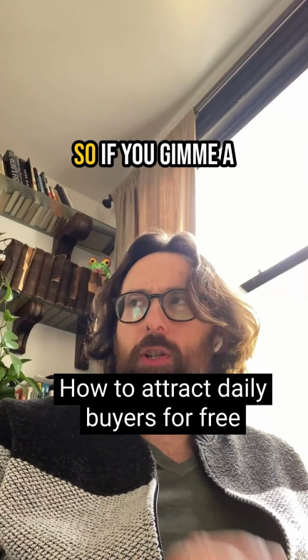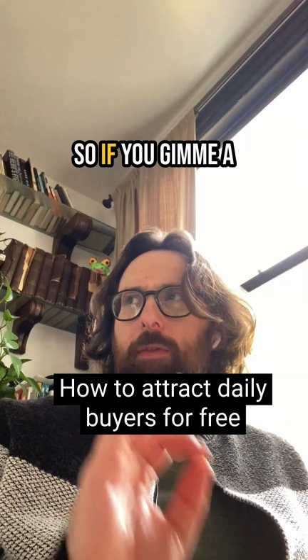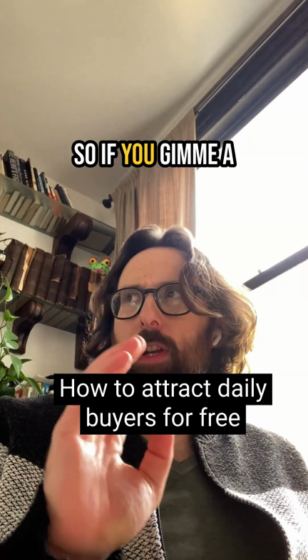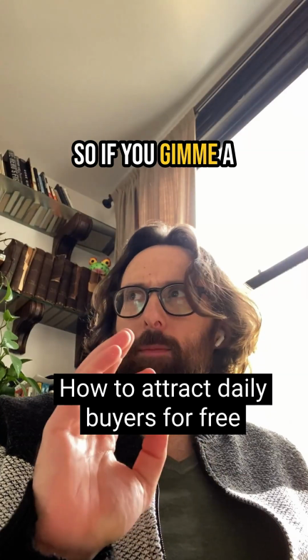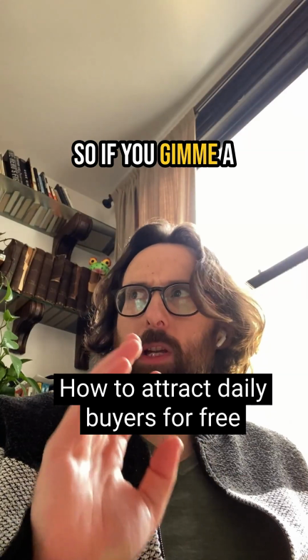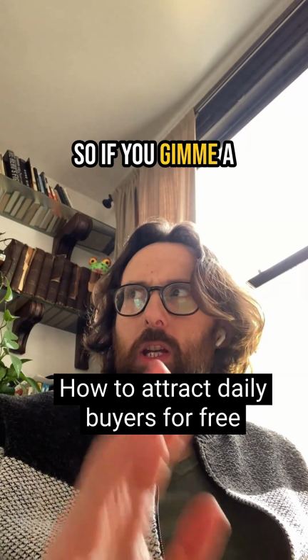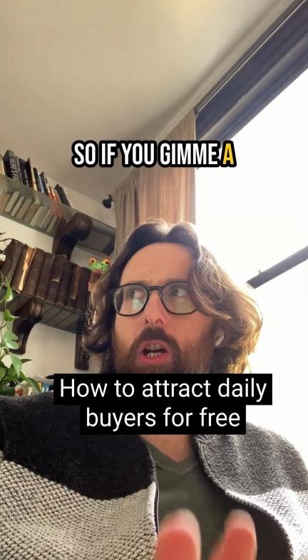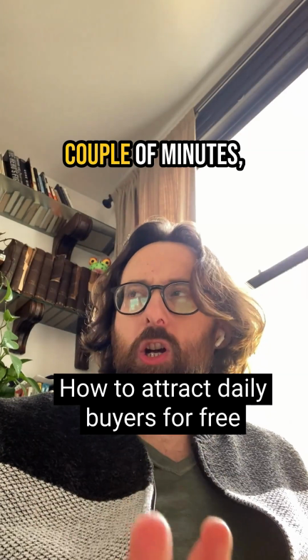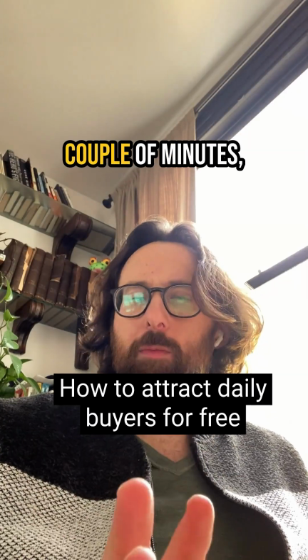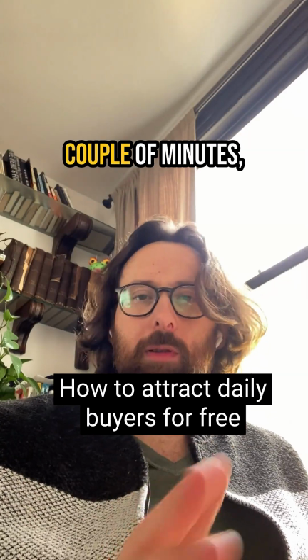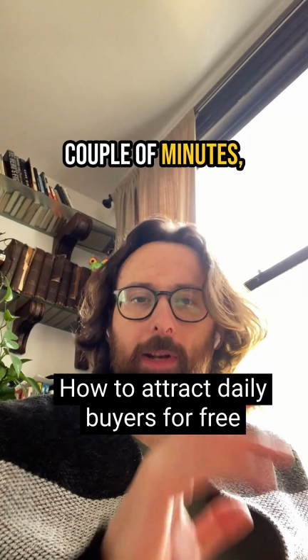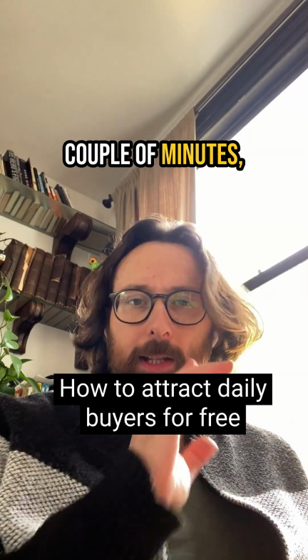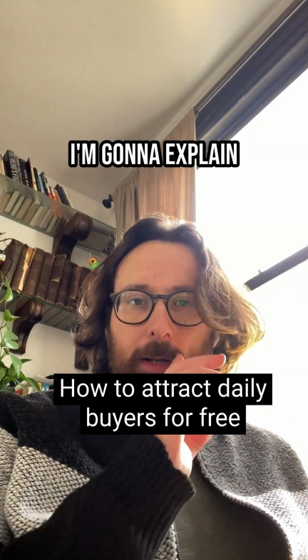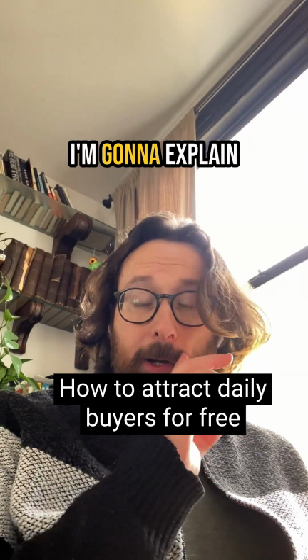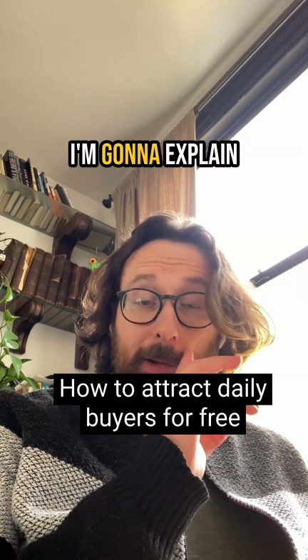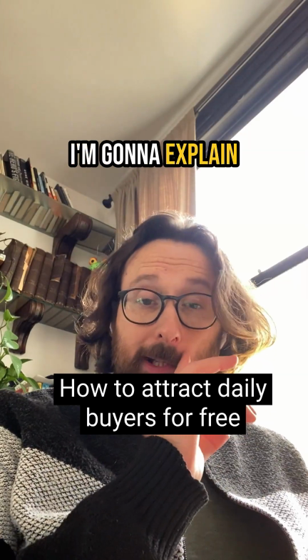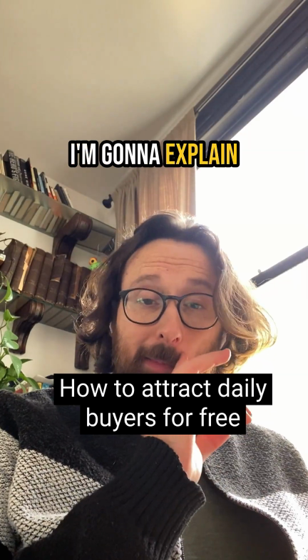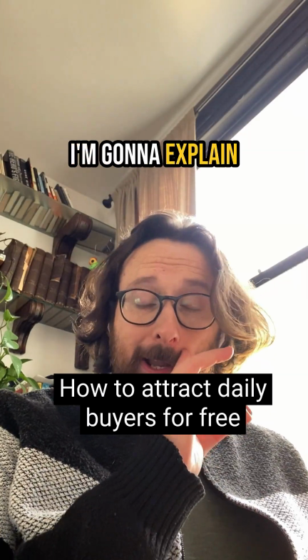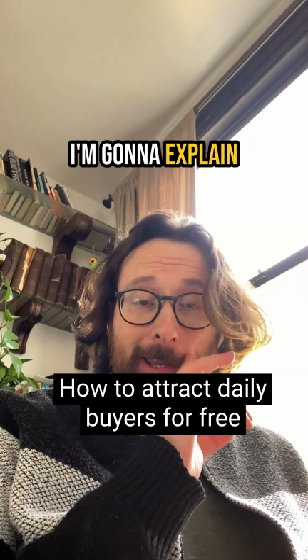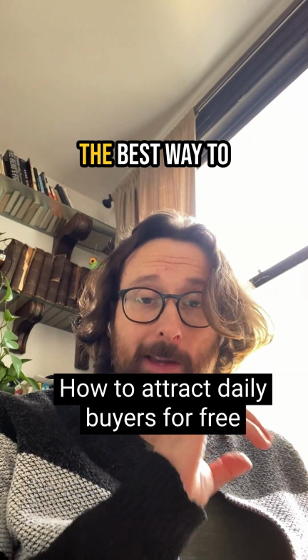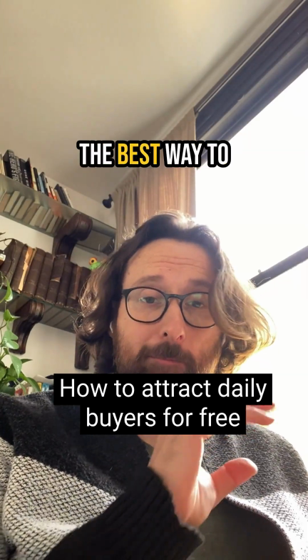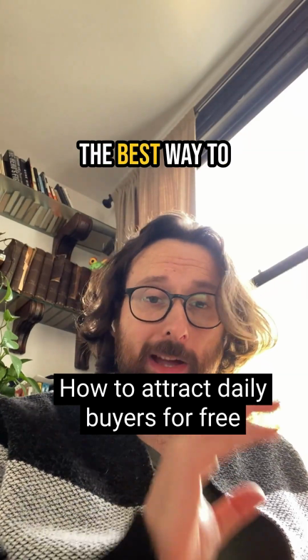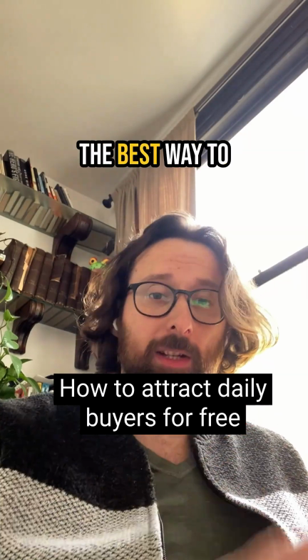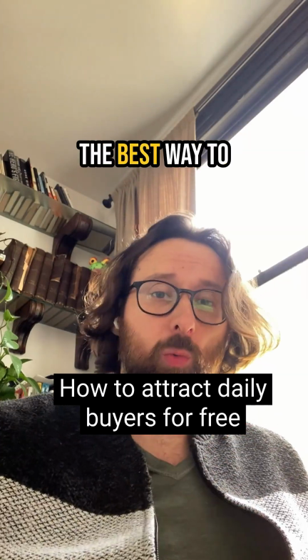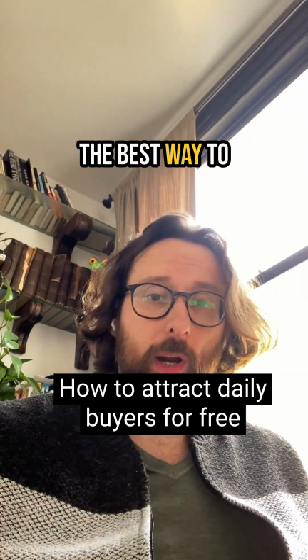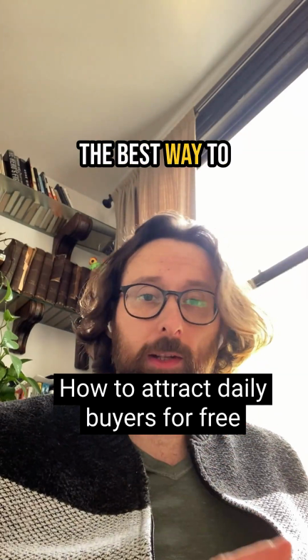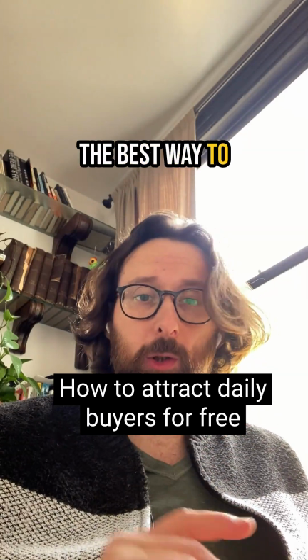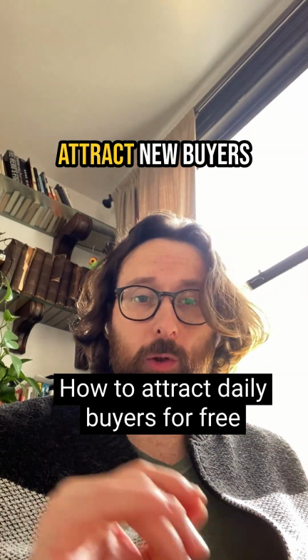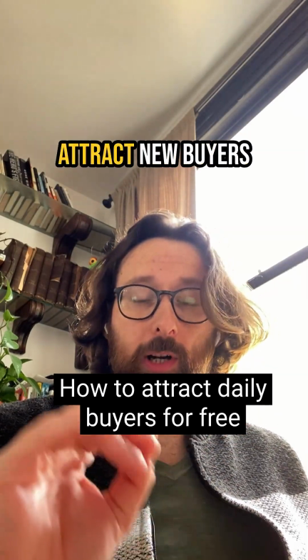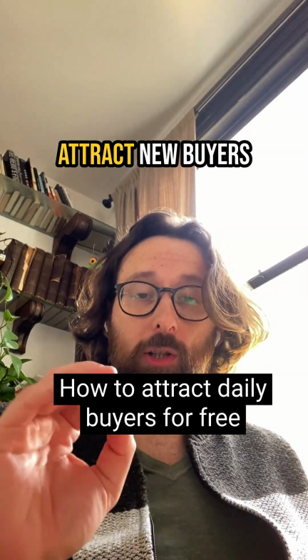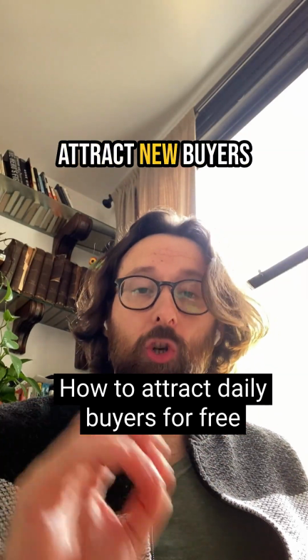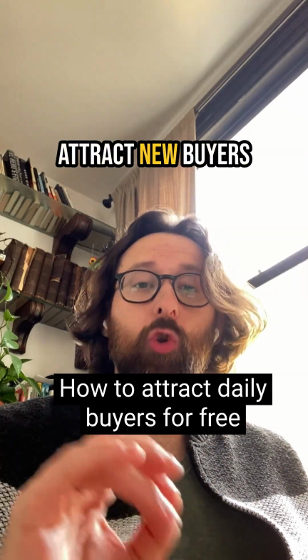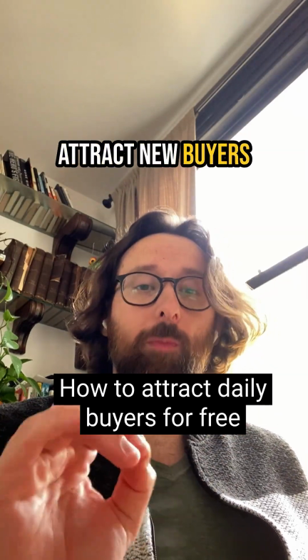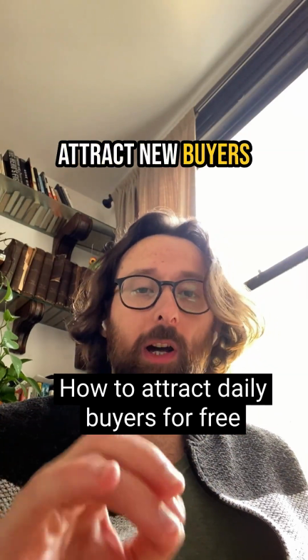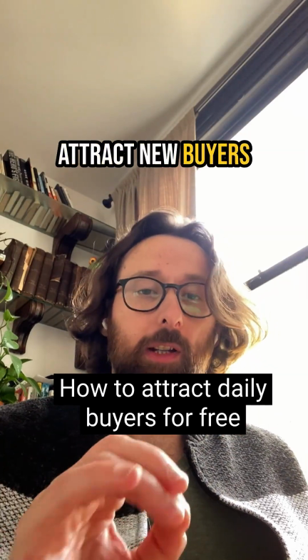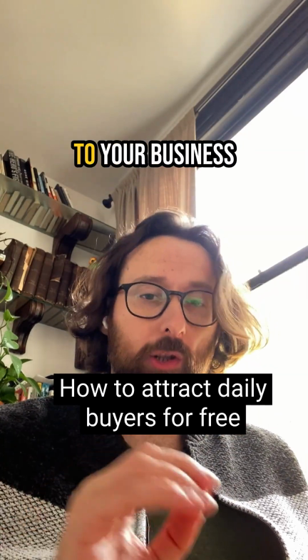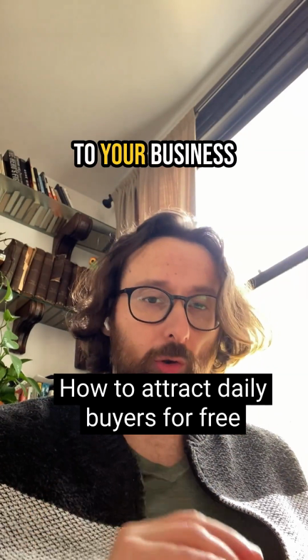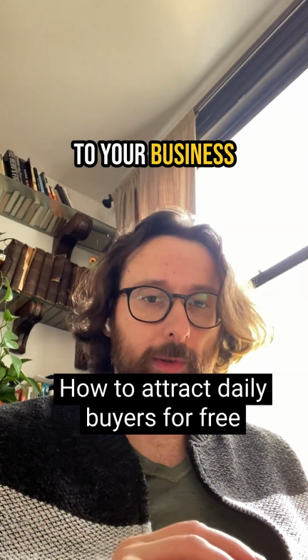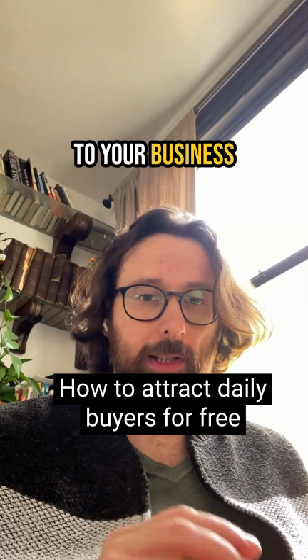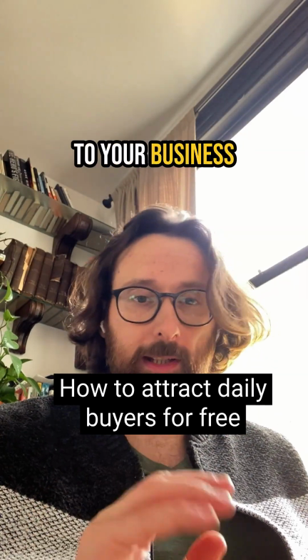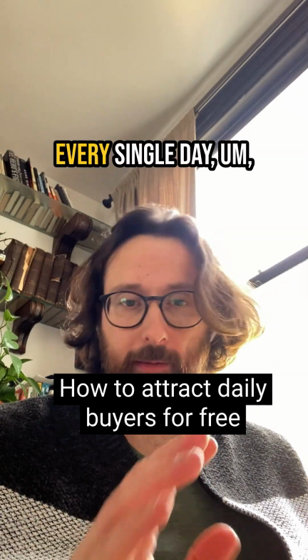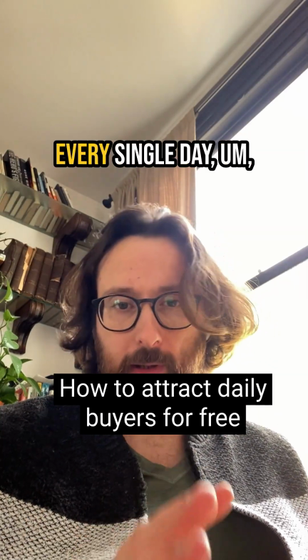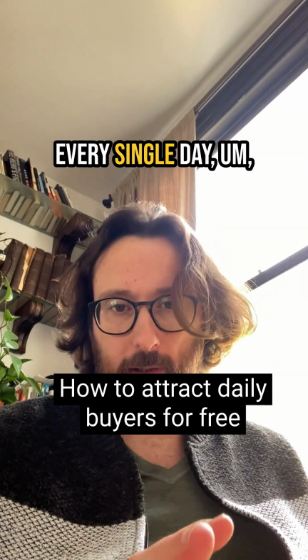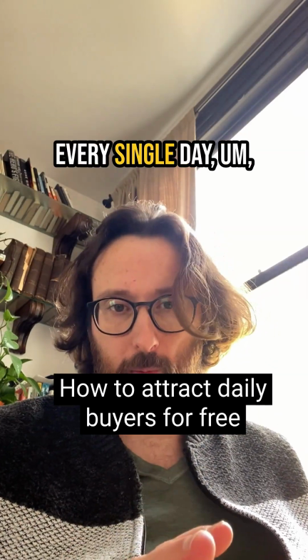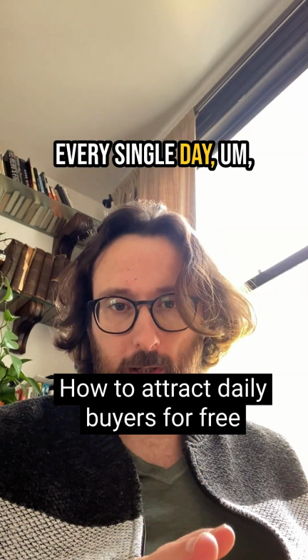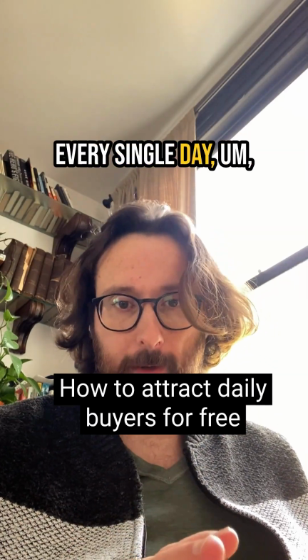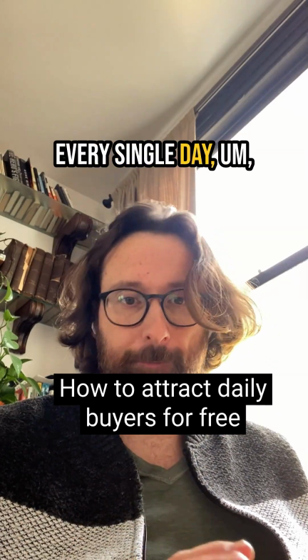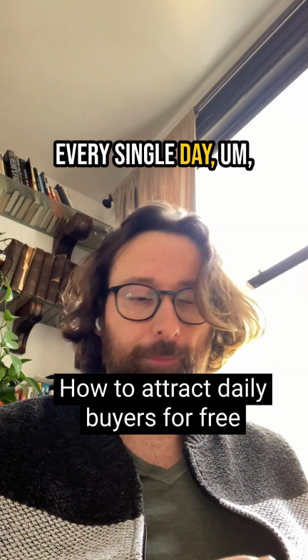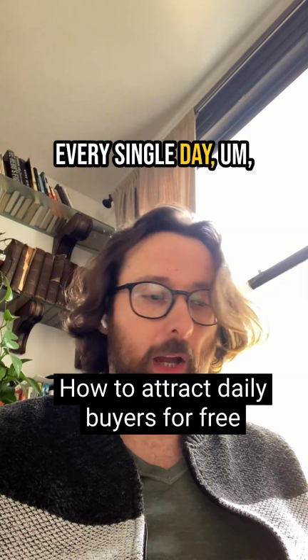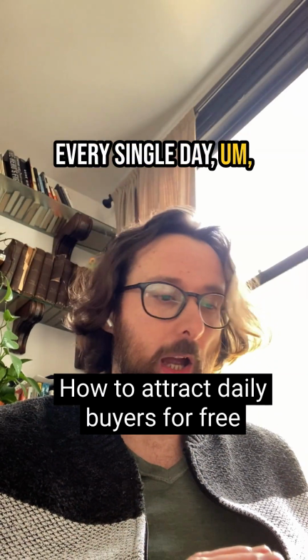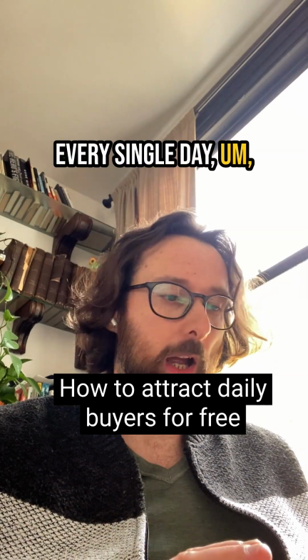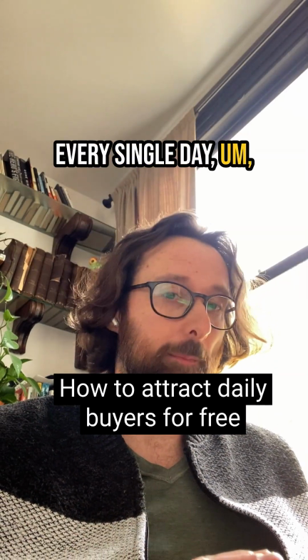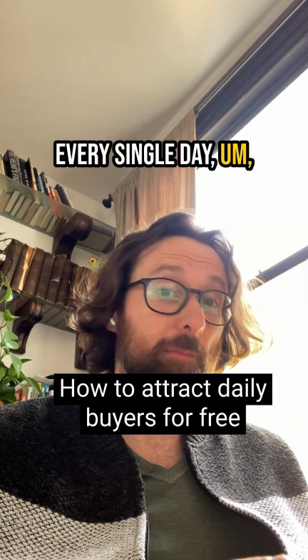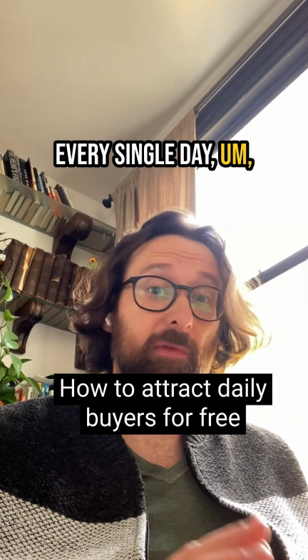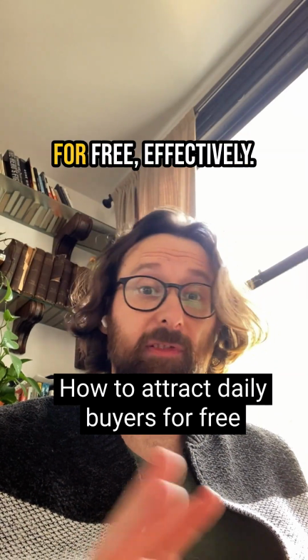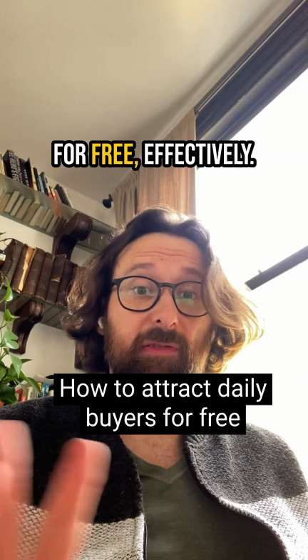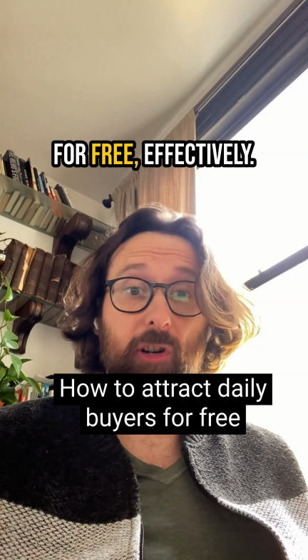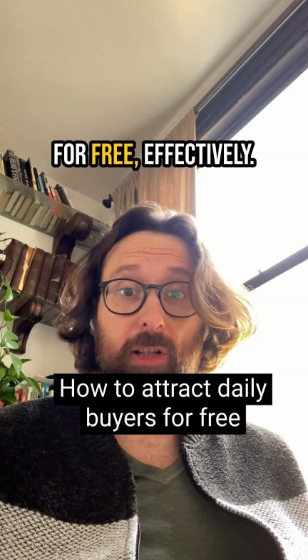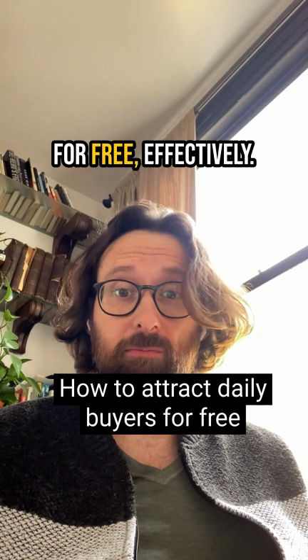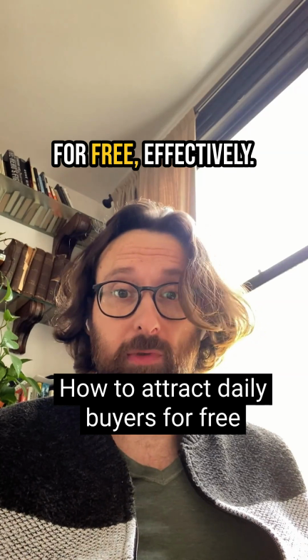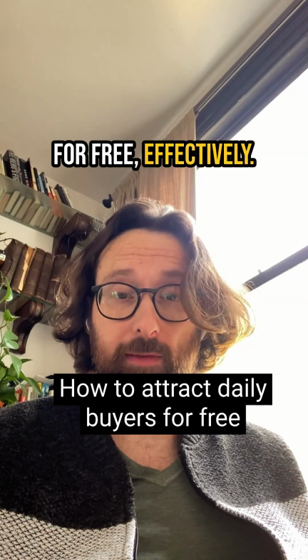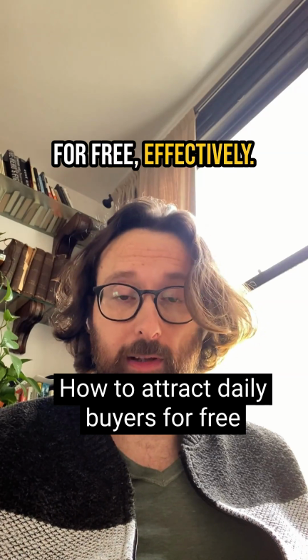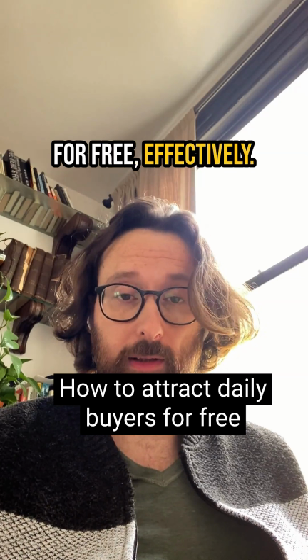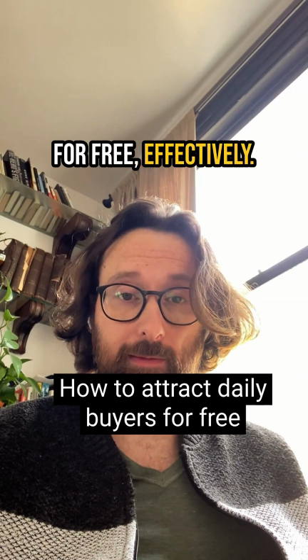If you give me a couple of minutes, I'm going to explain the best way to attract new buyers to your business every single day for free, effectively.